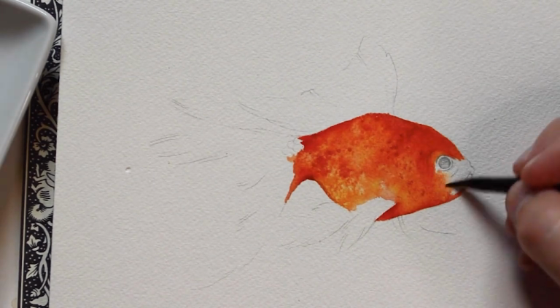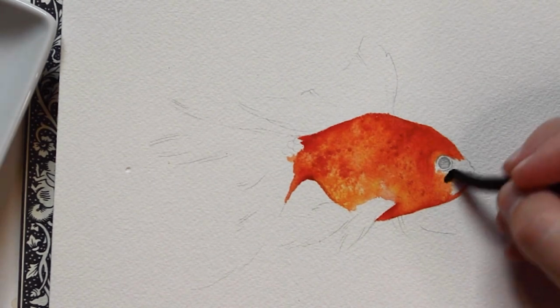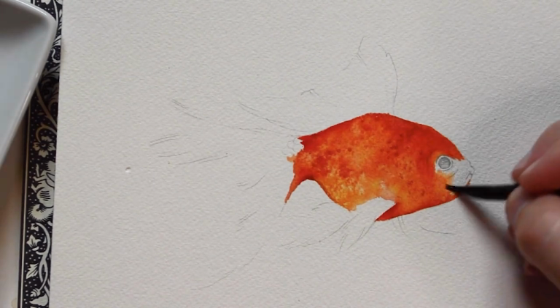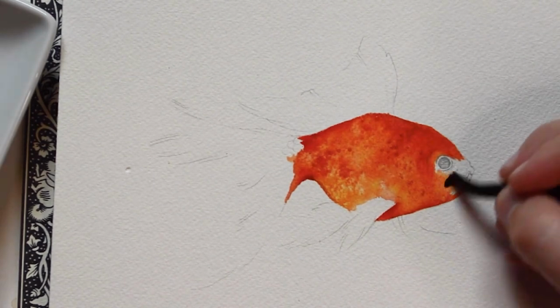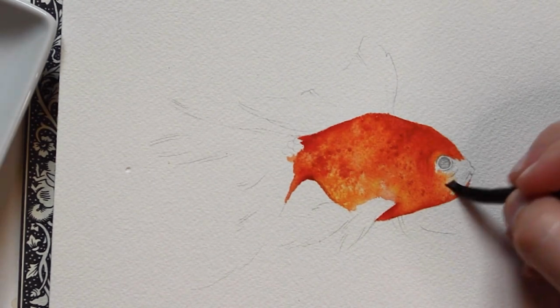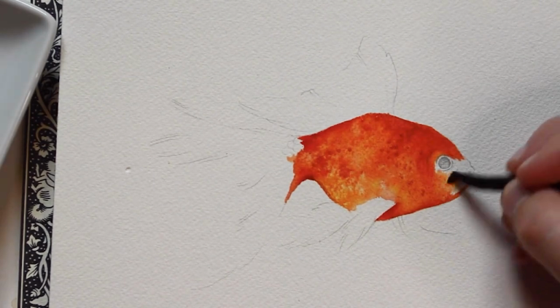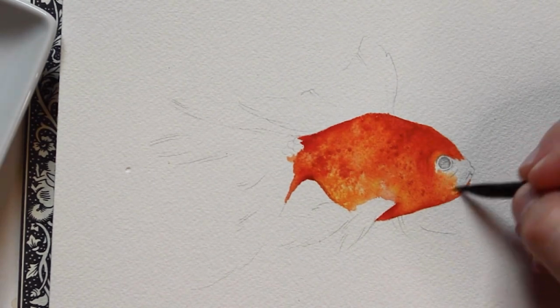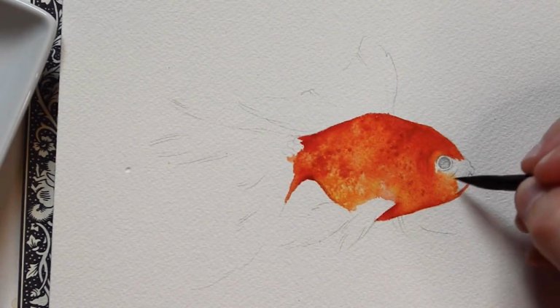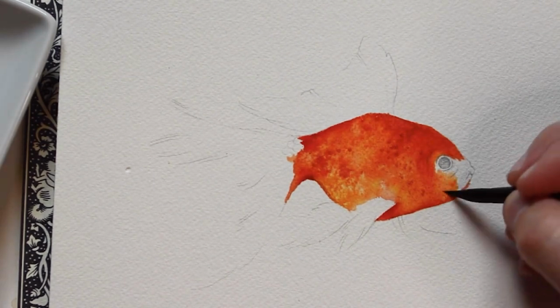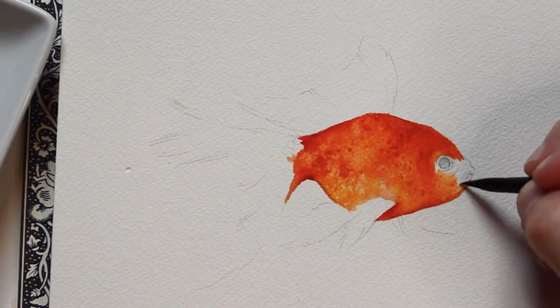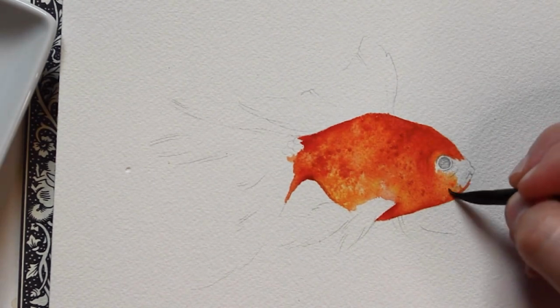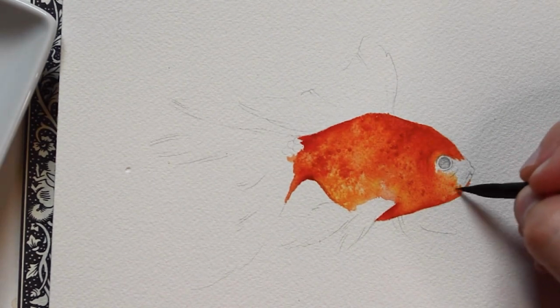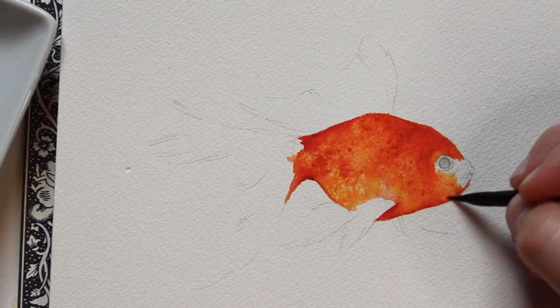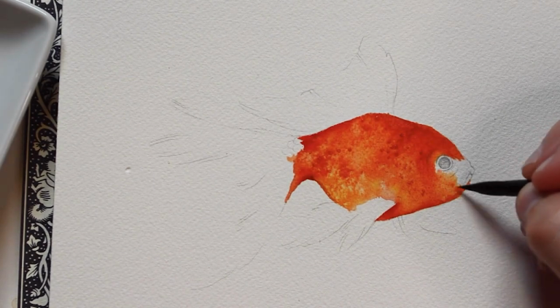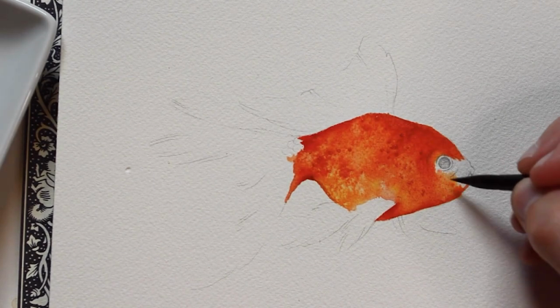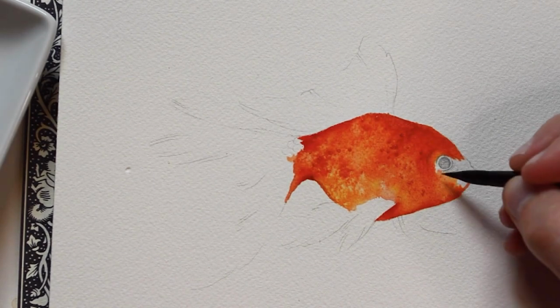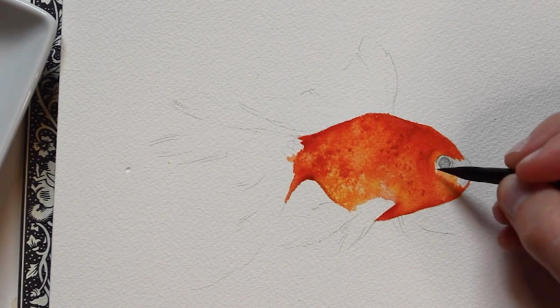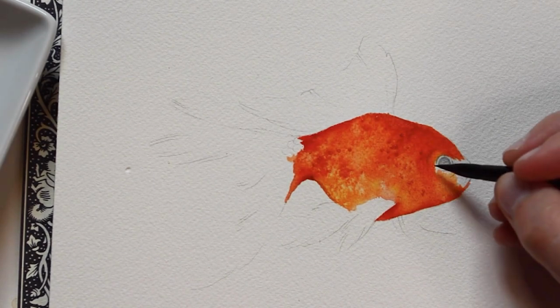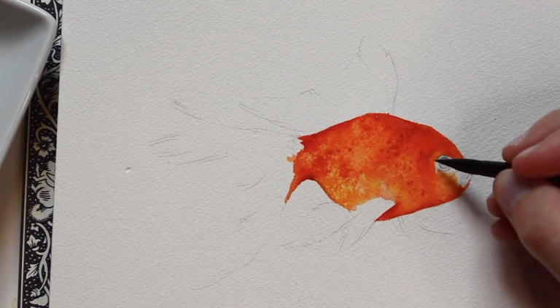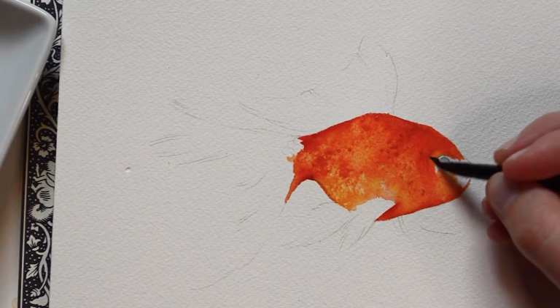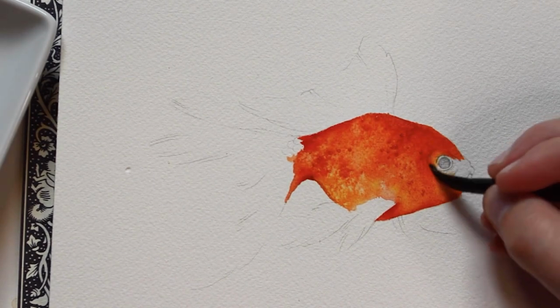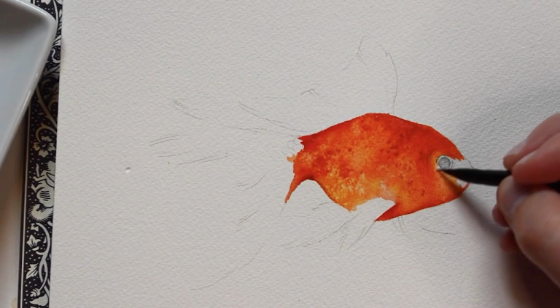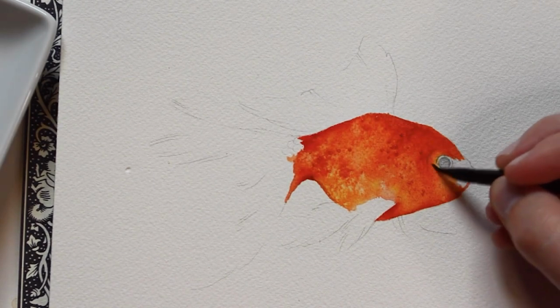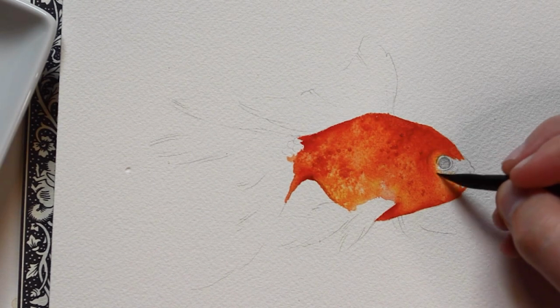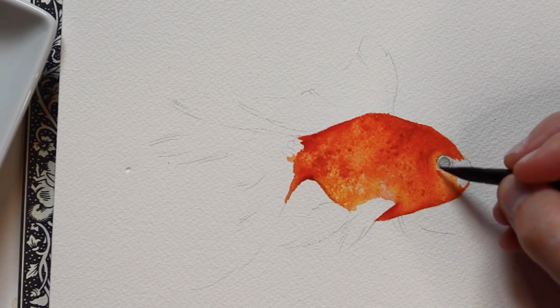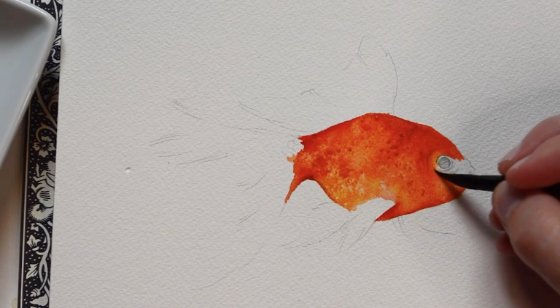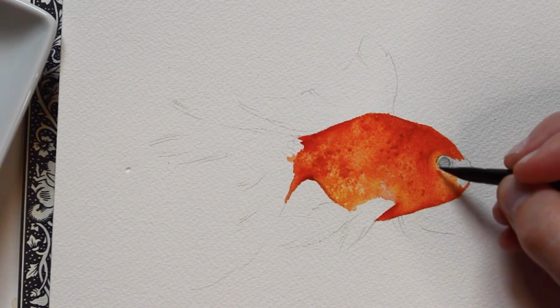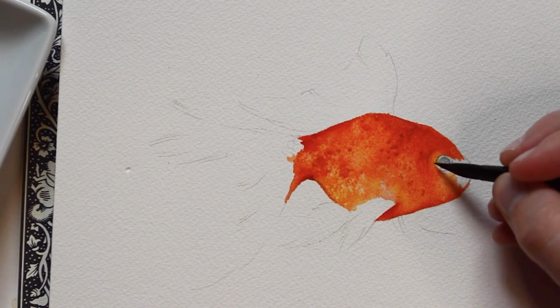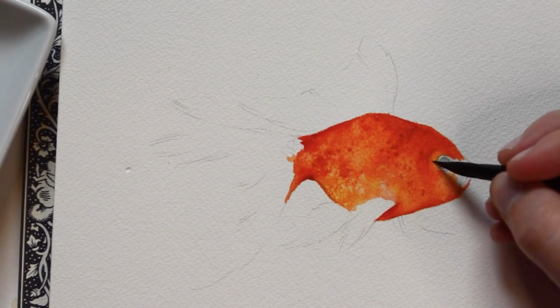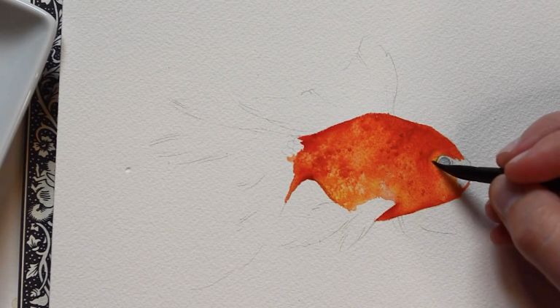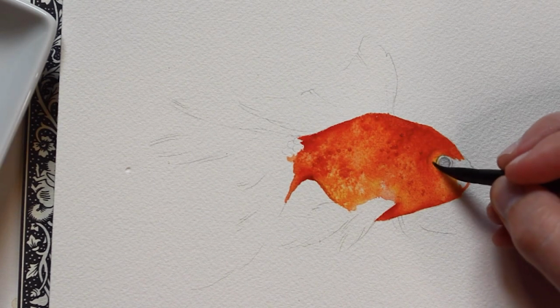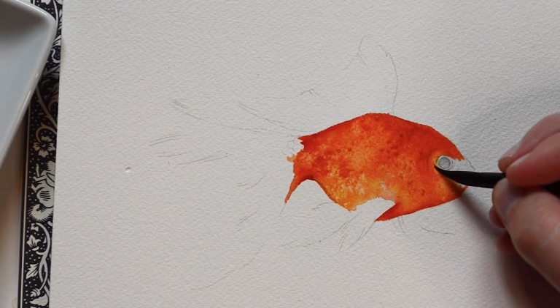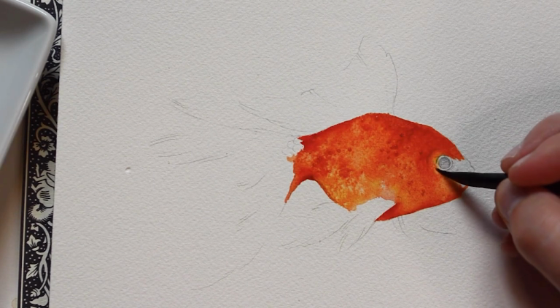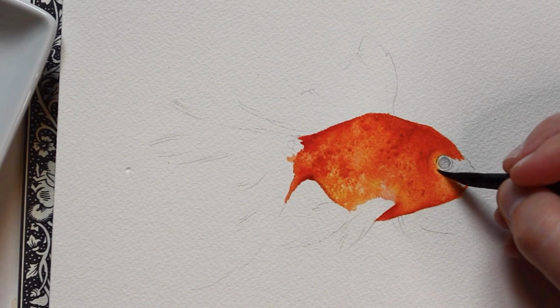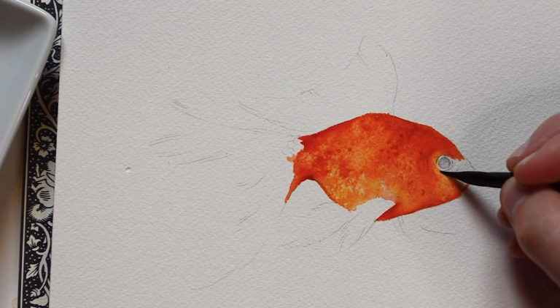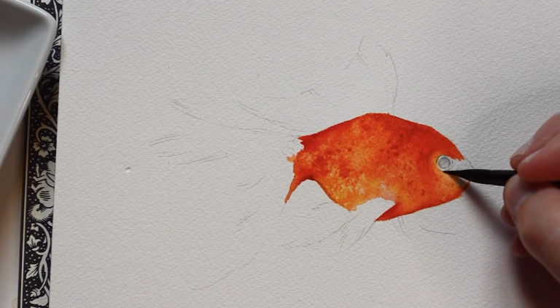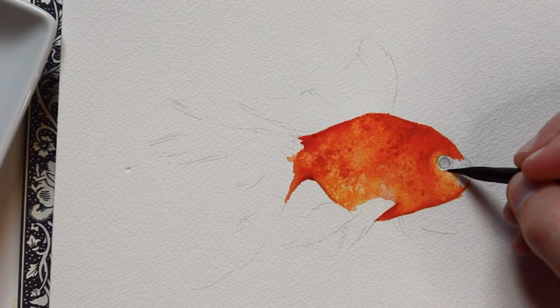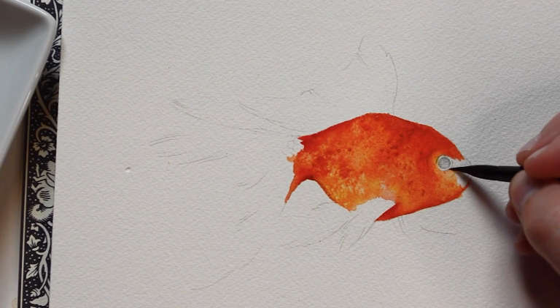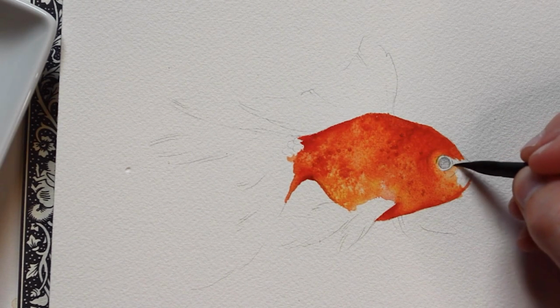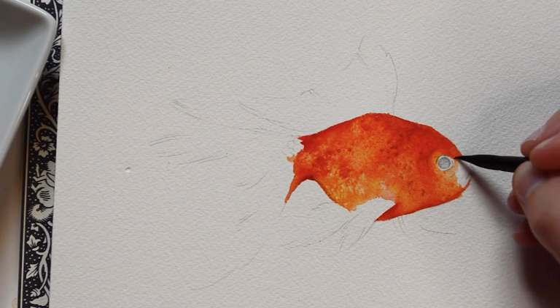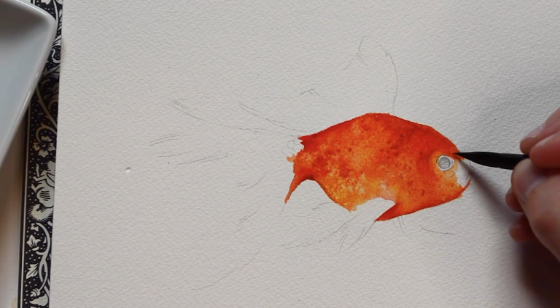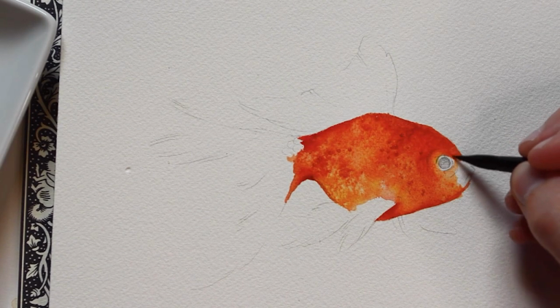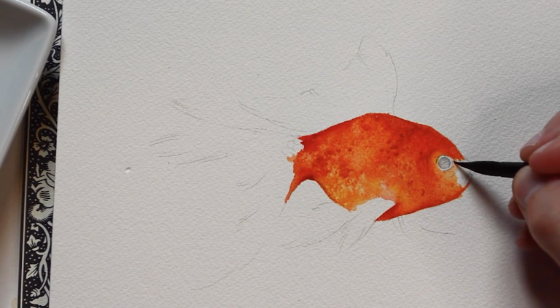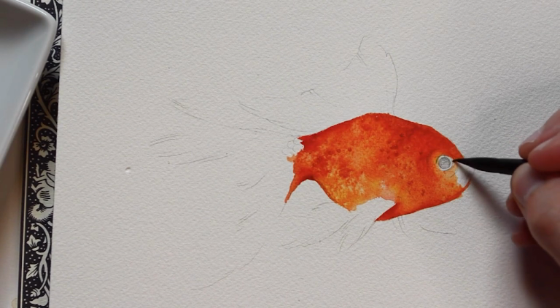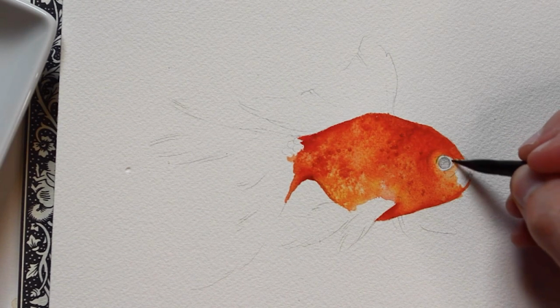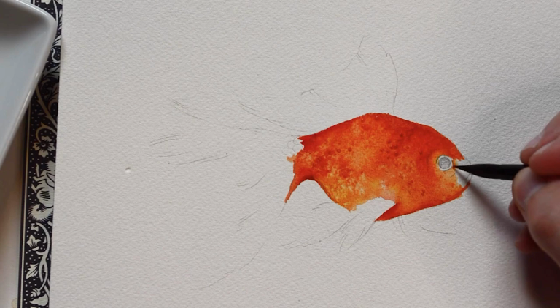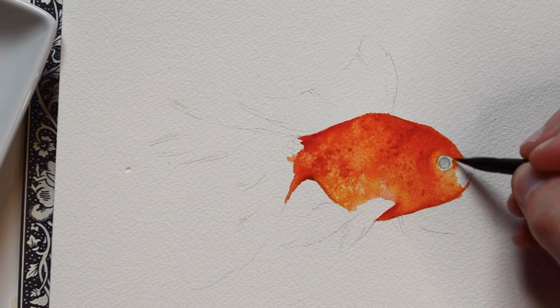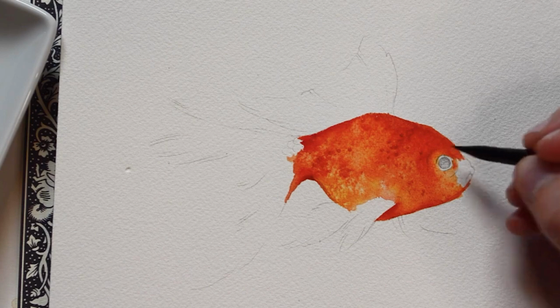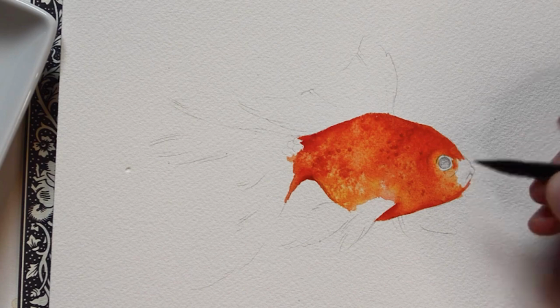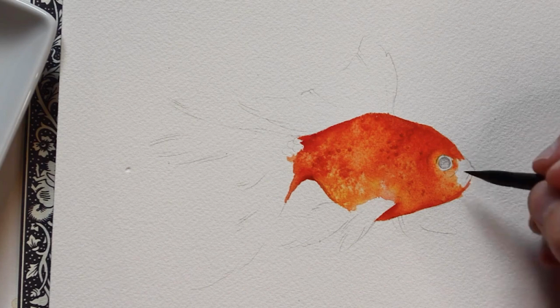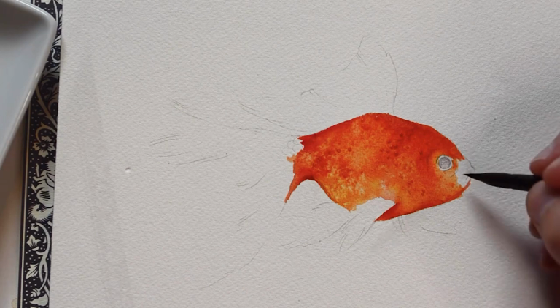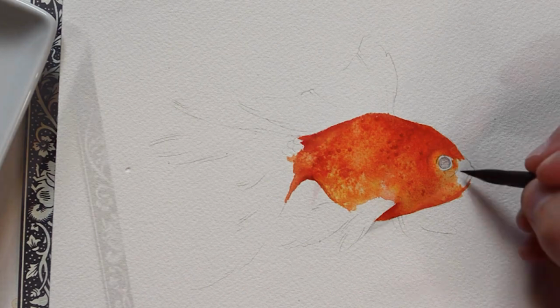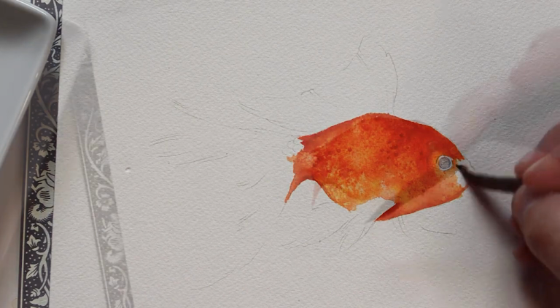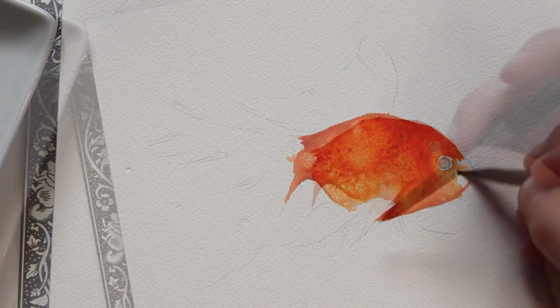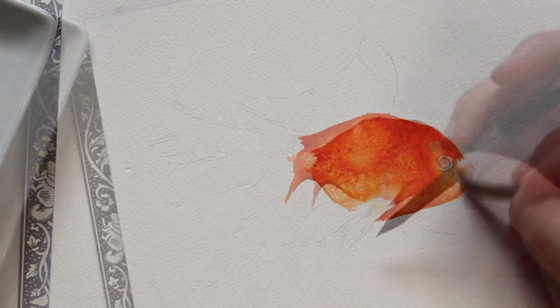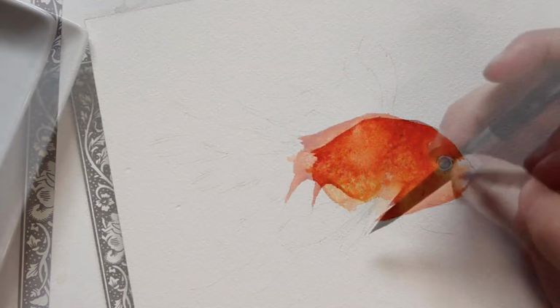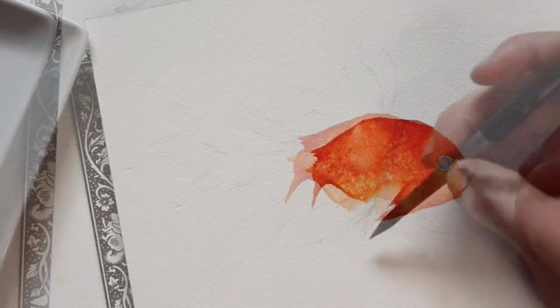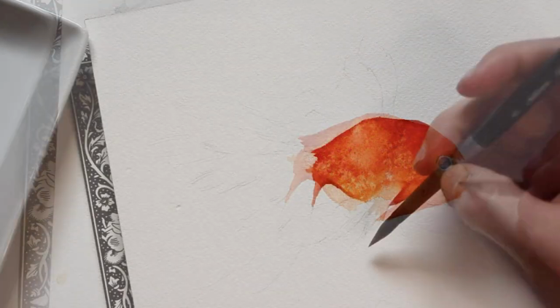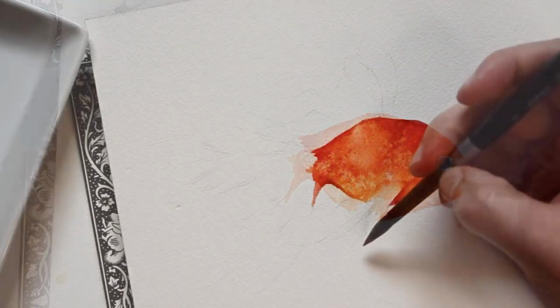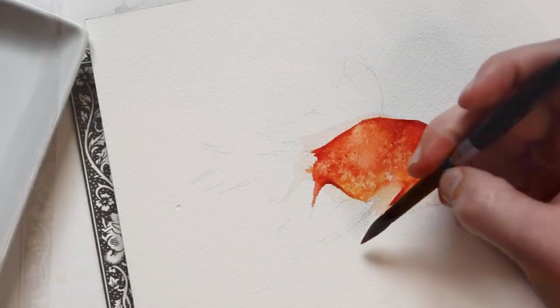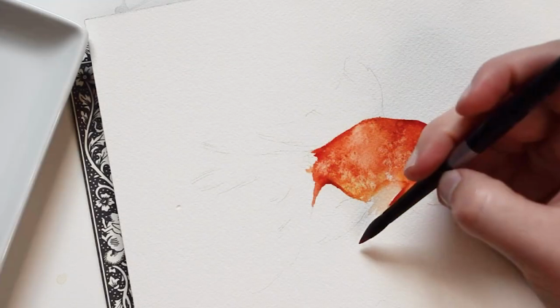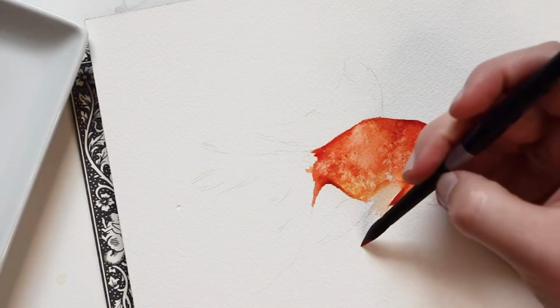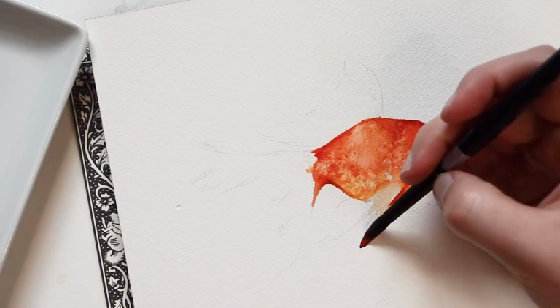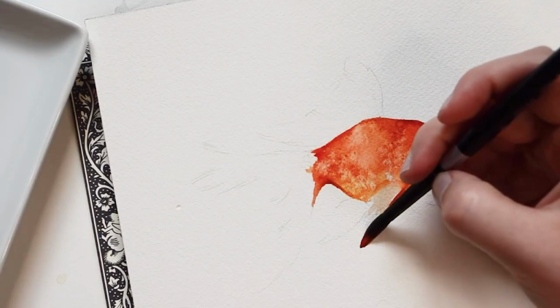After I fill in the head with orange paint, I'm going to be moving on to the fins. The fins will be created using just a few quick brush strokes.